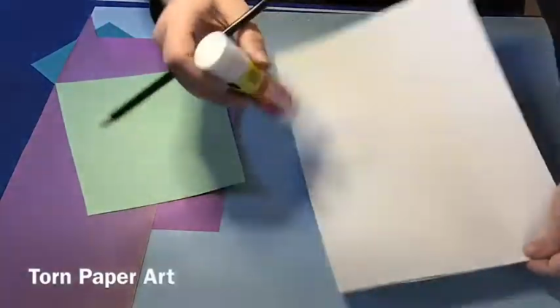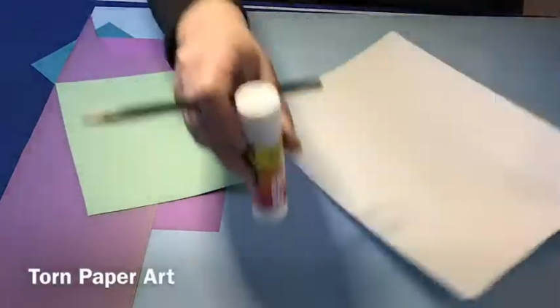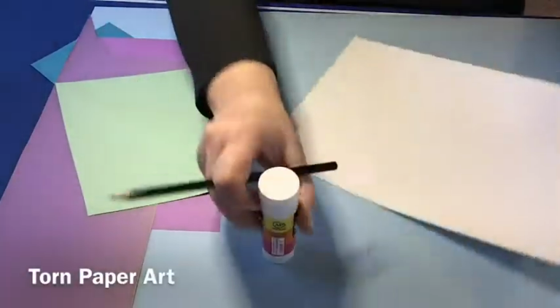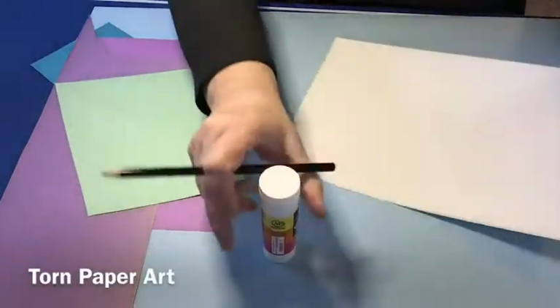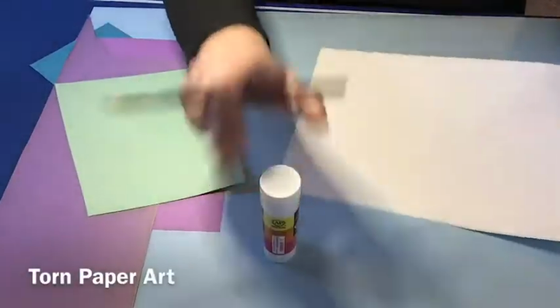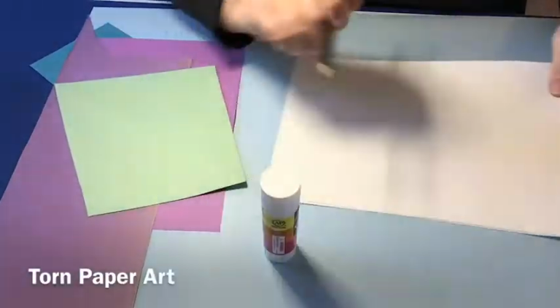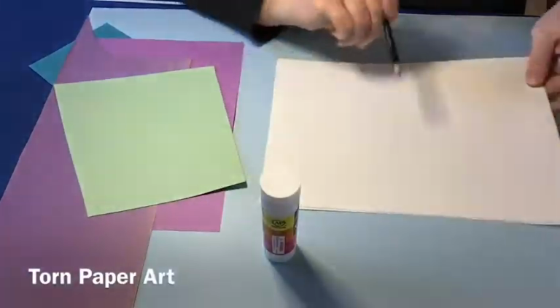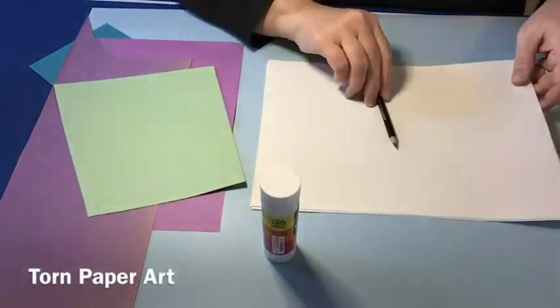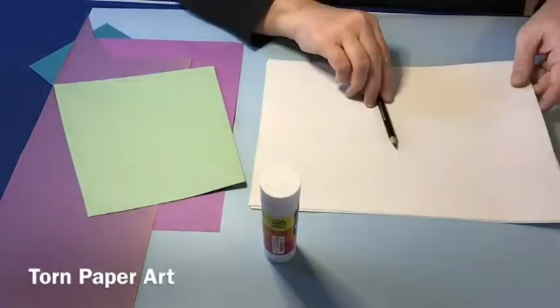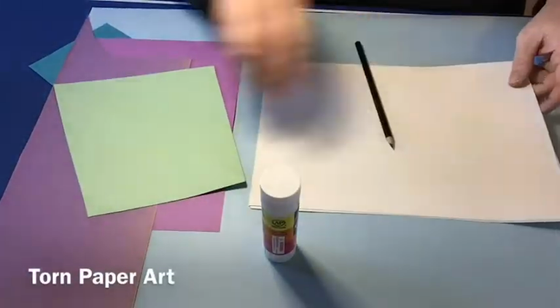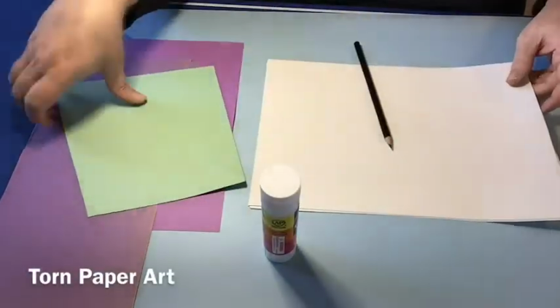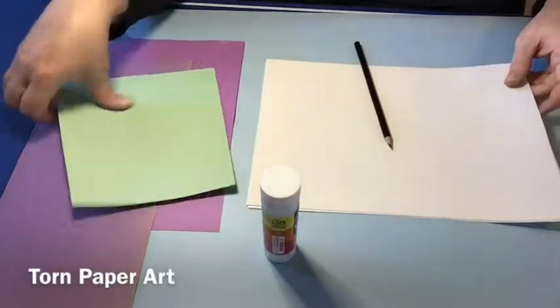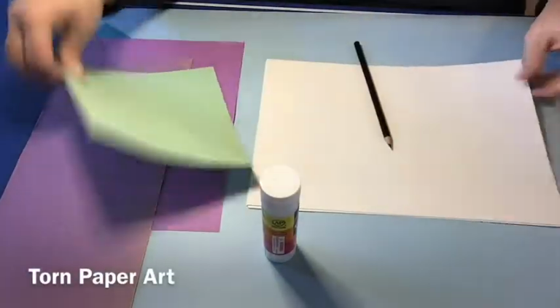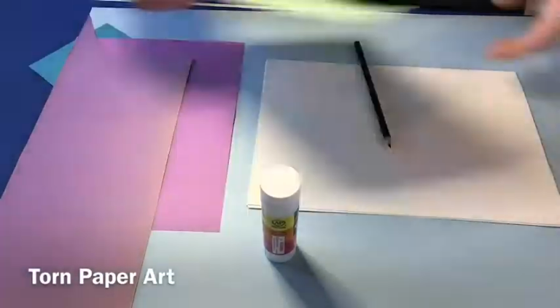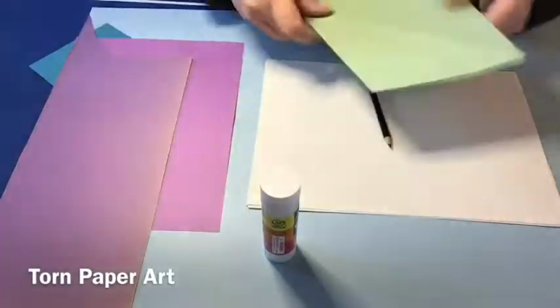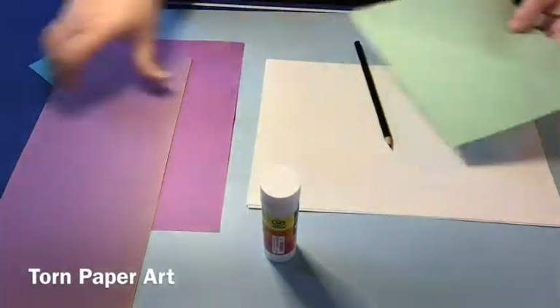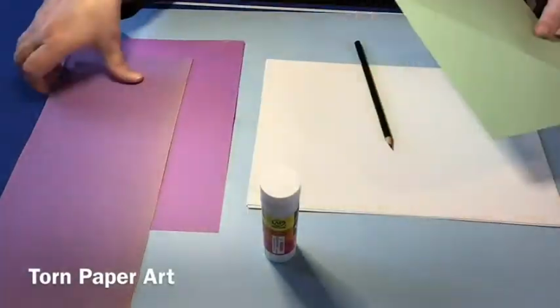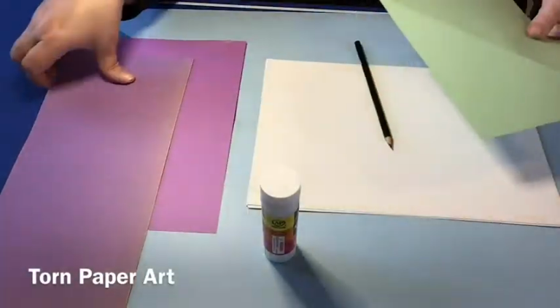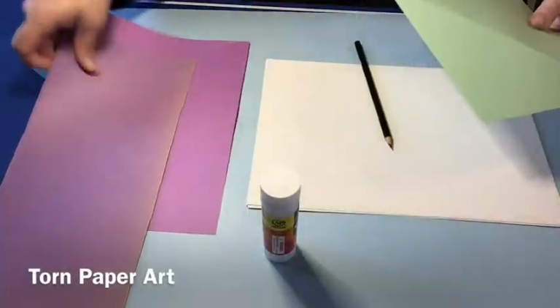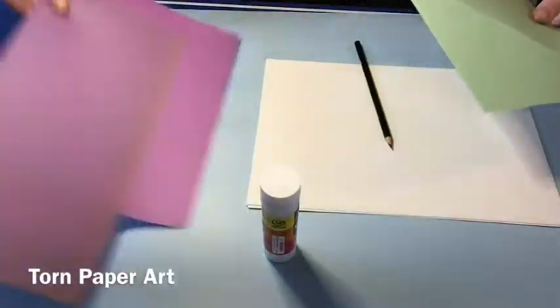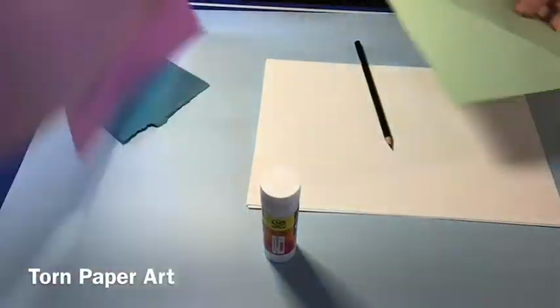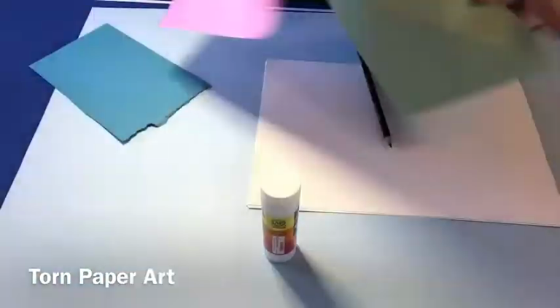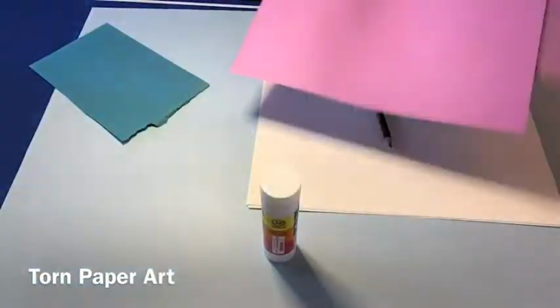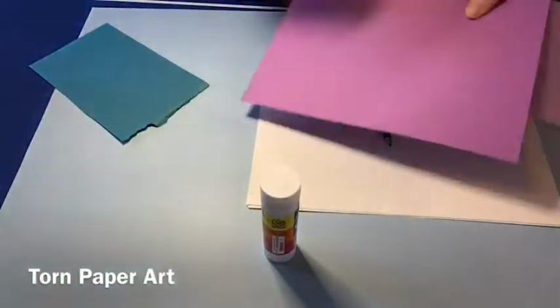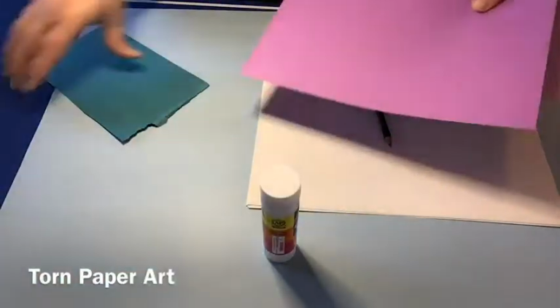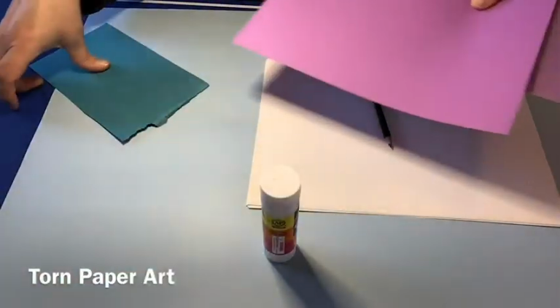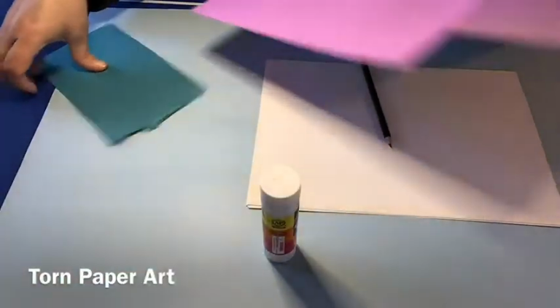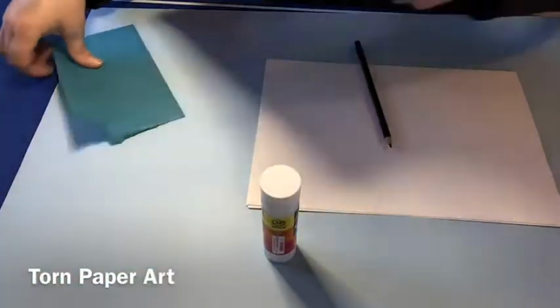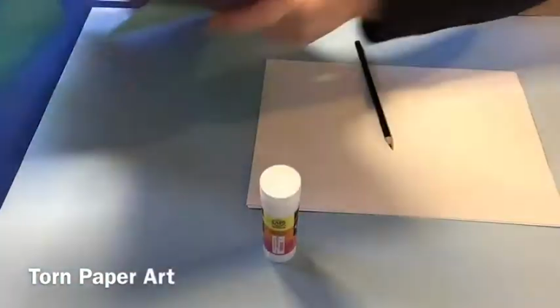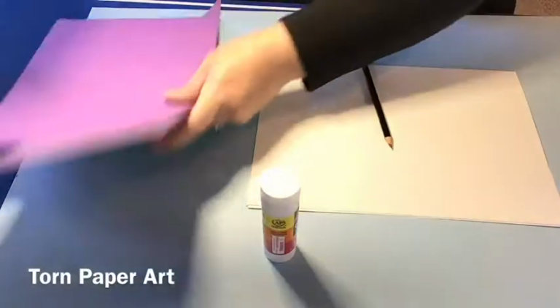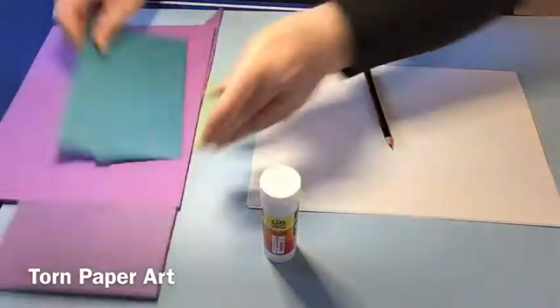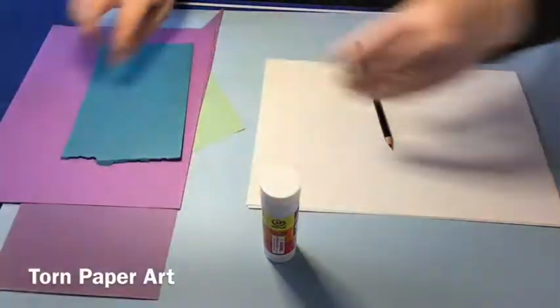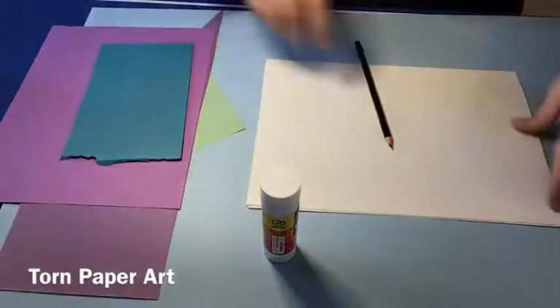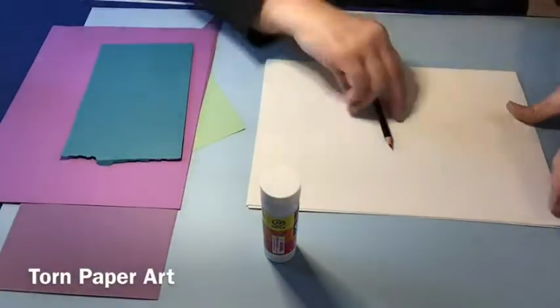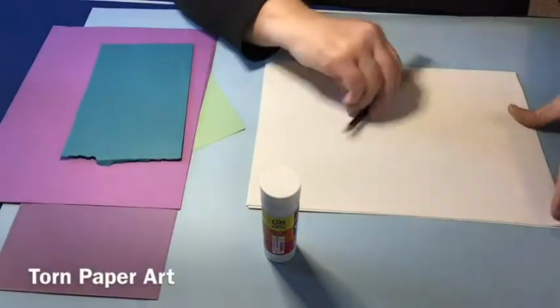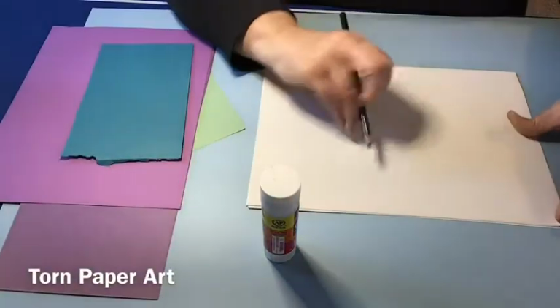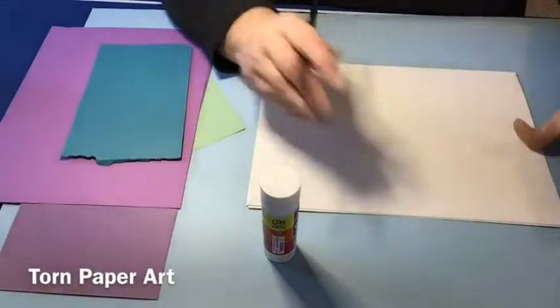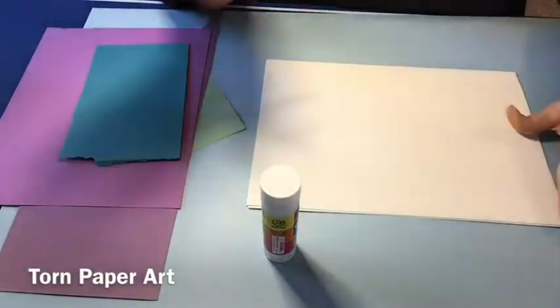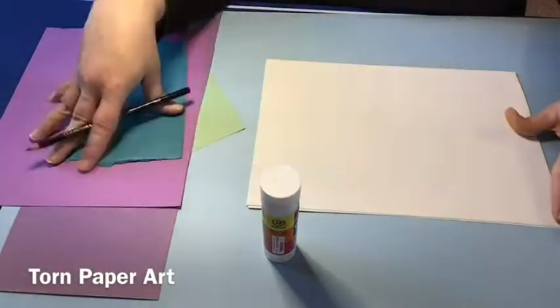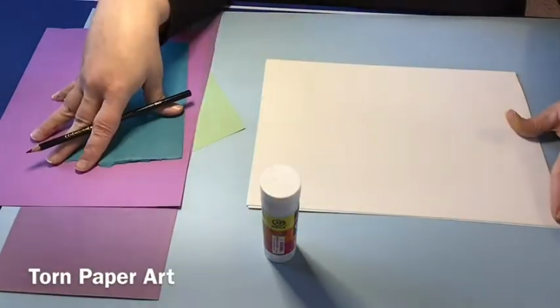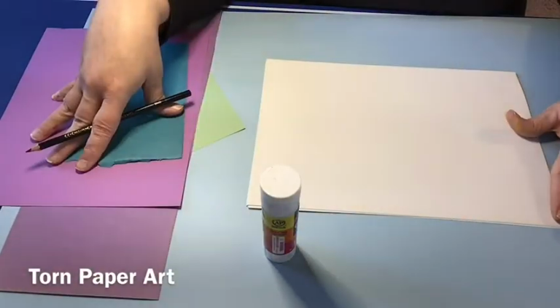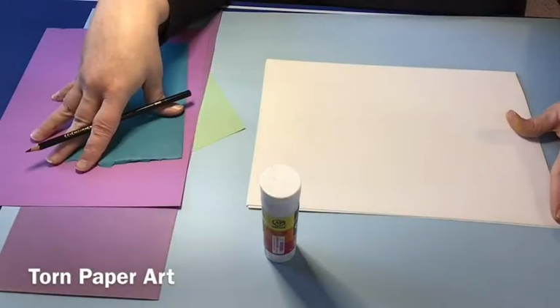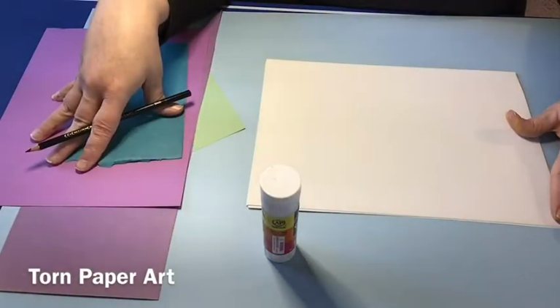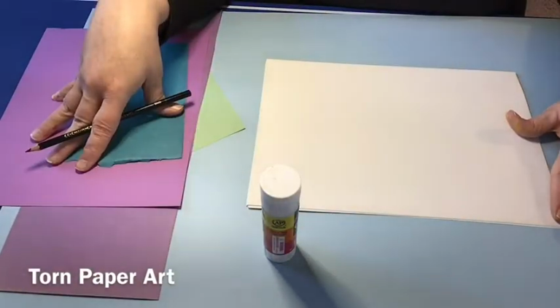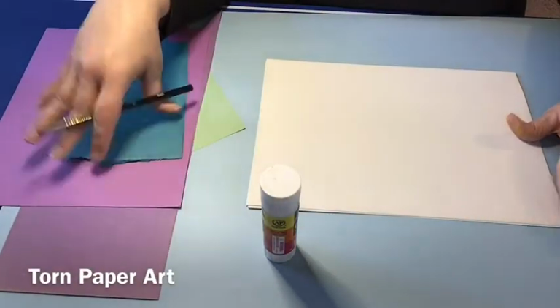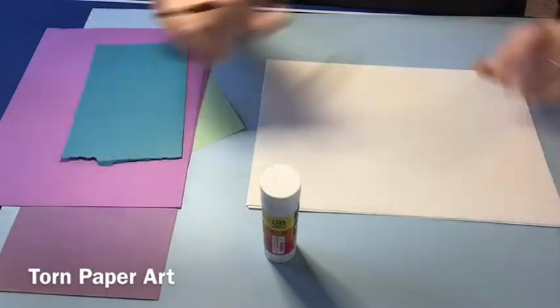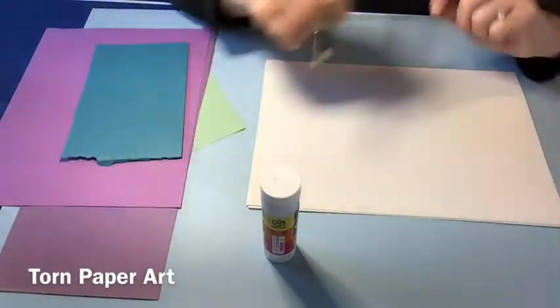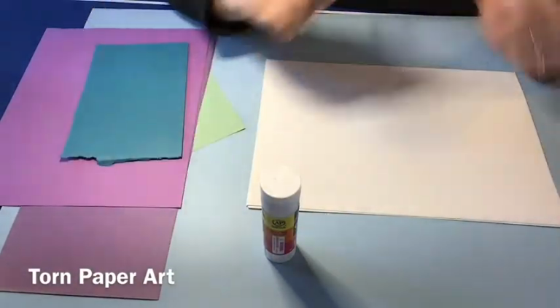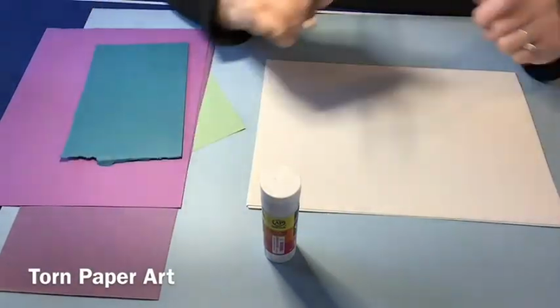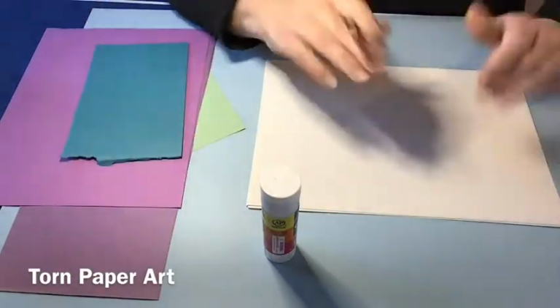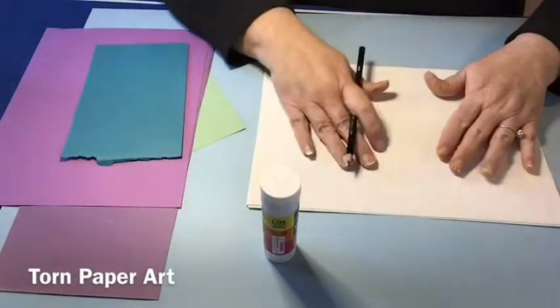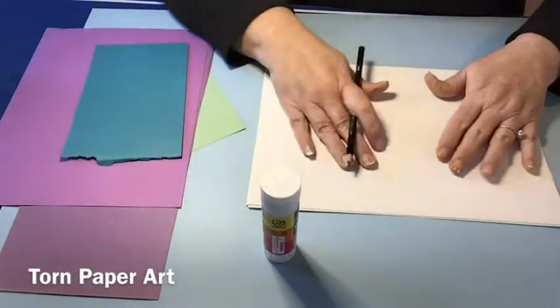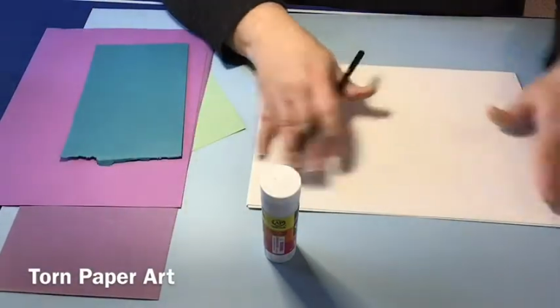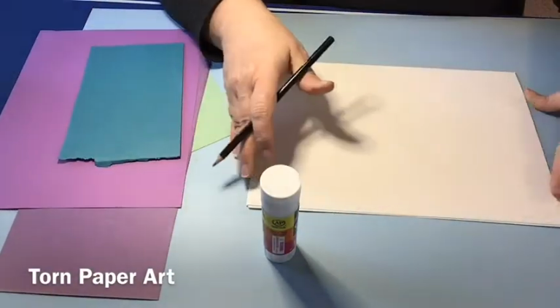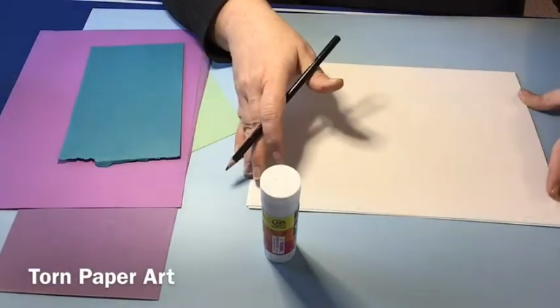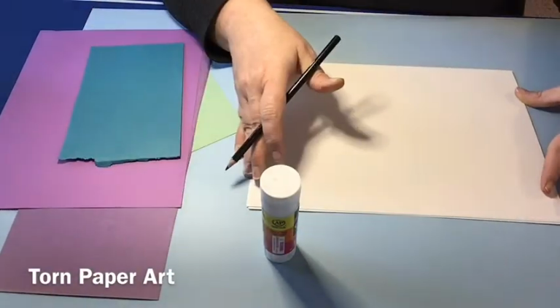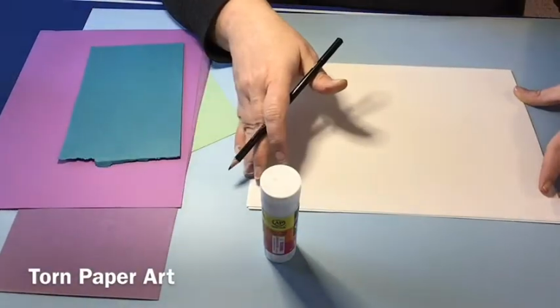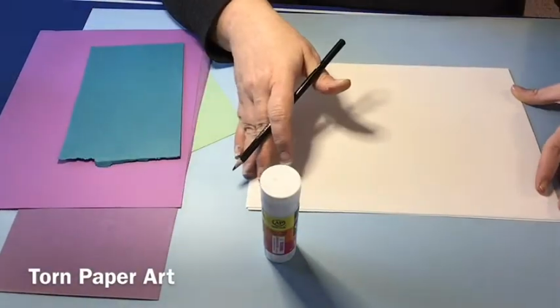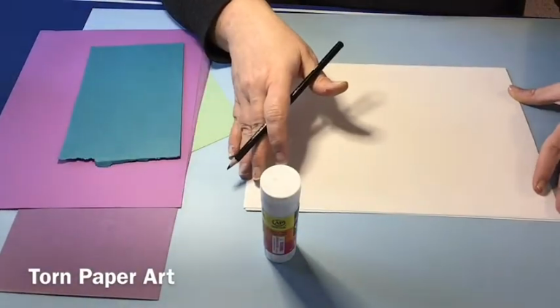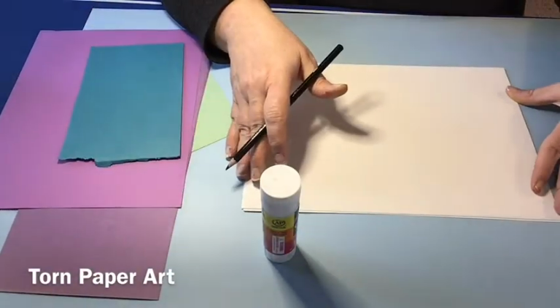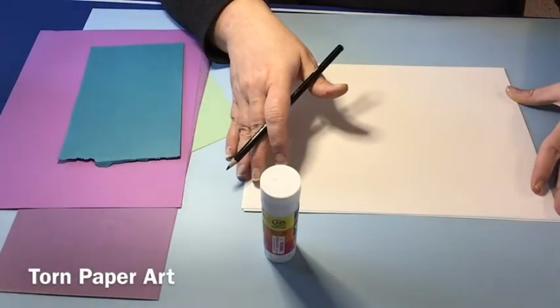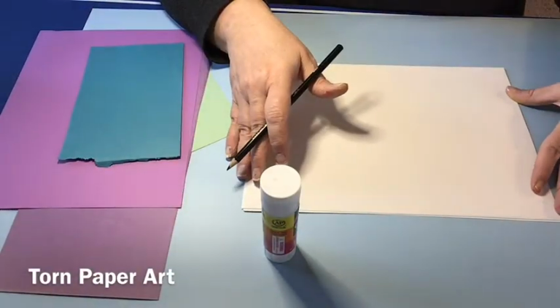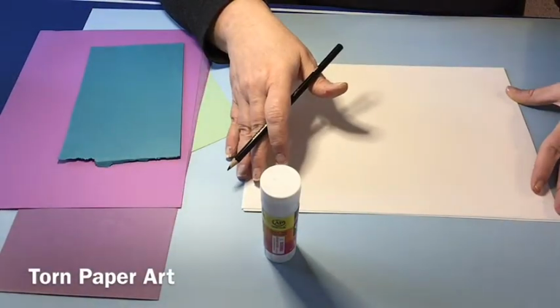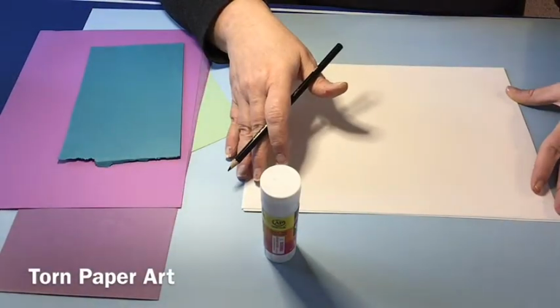For torn paper art, you'll need a piece of paper, a pencil, some various different colors of construction paper, and some glue.